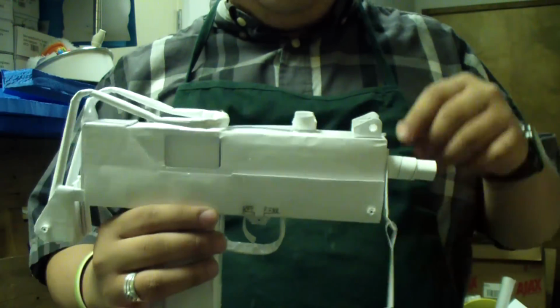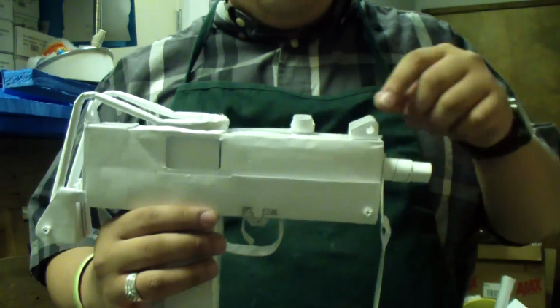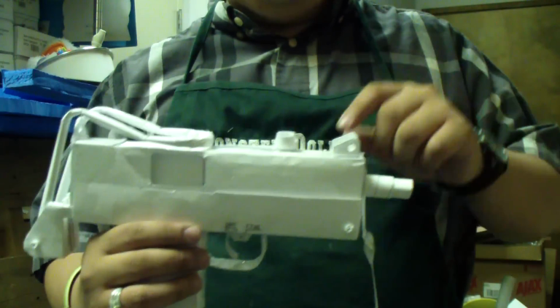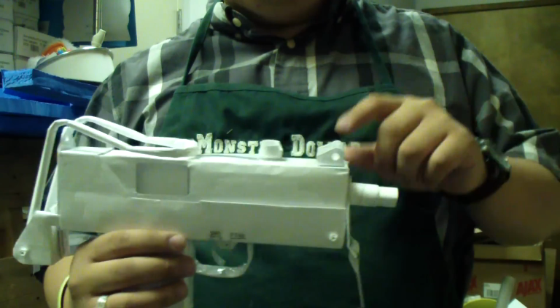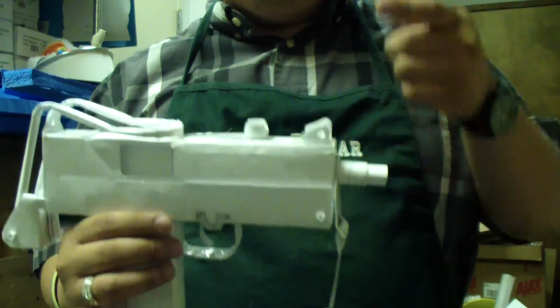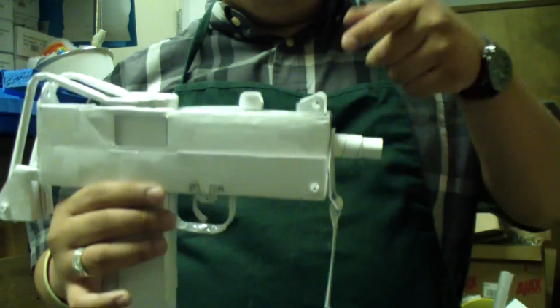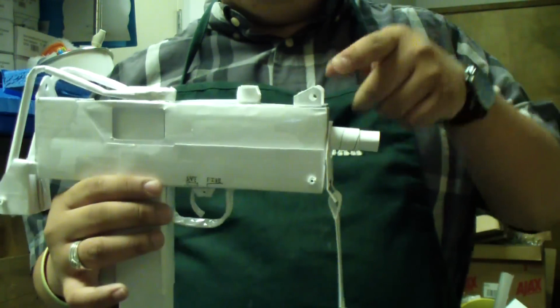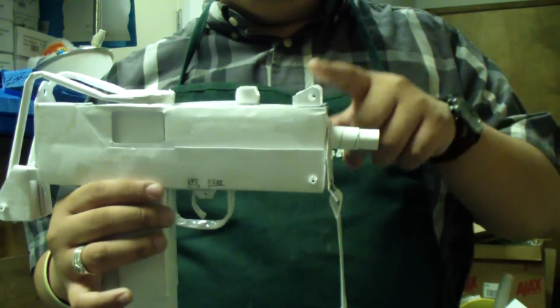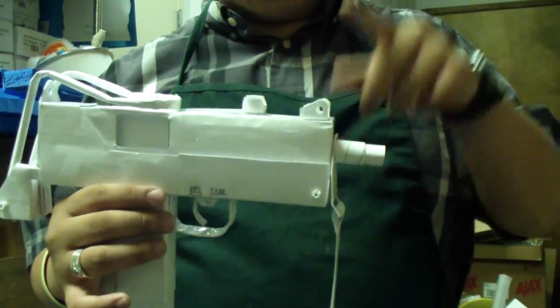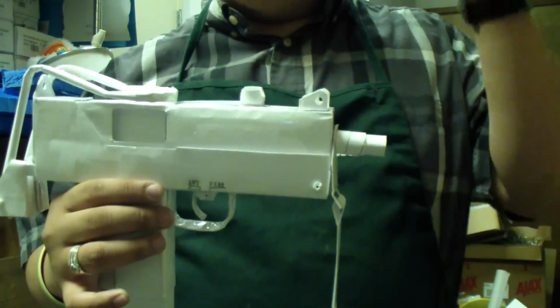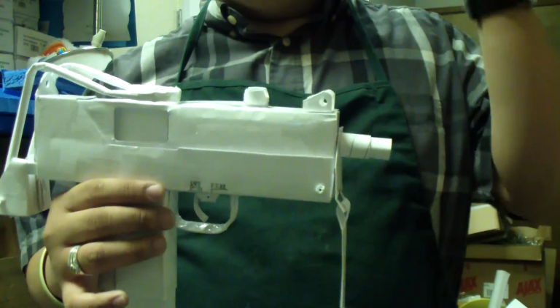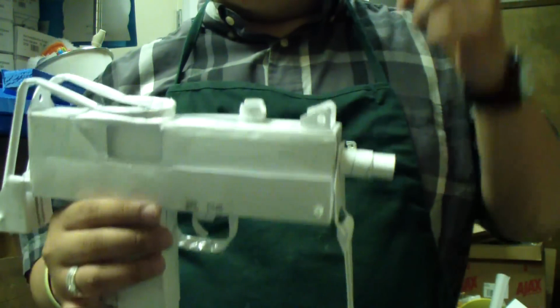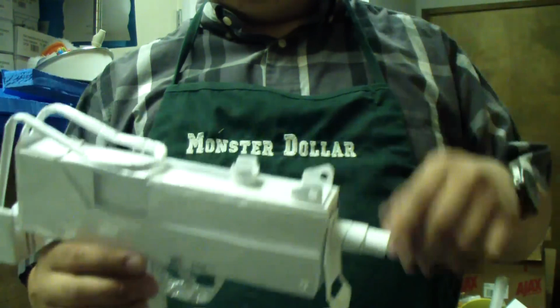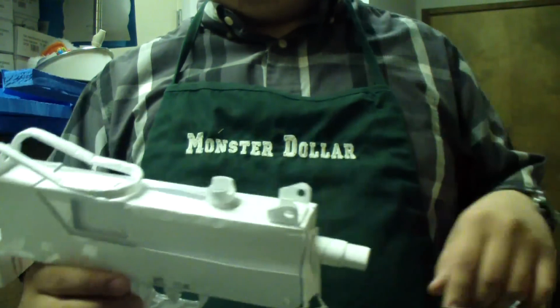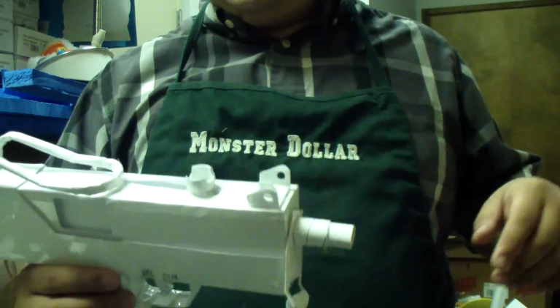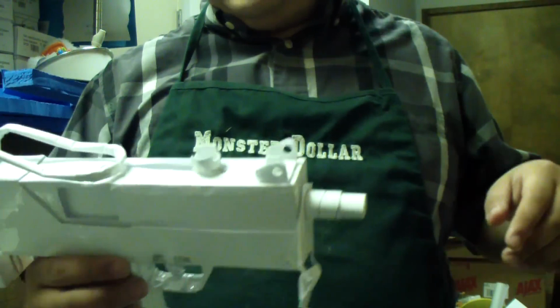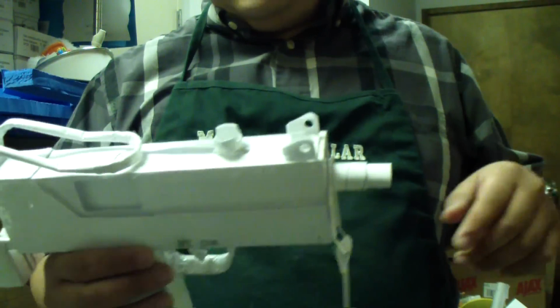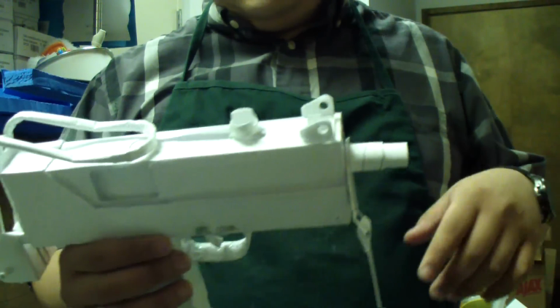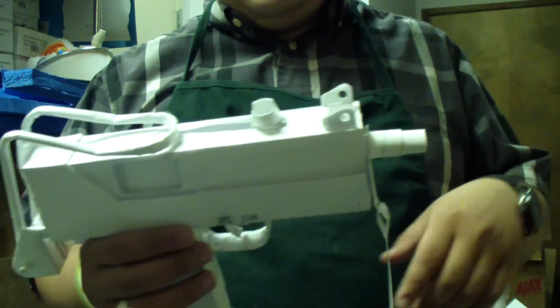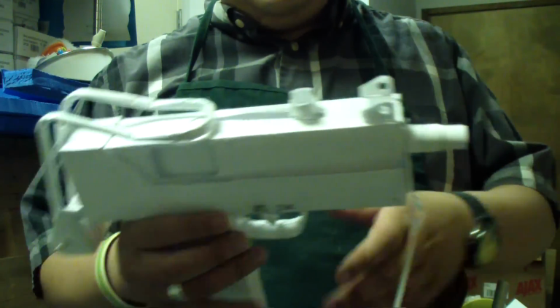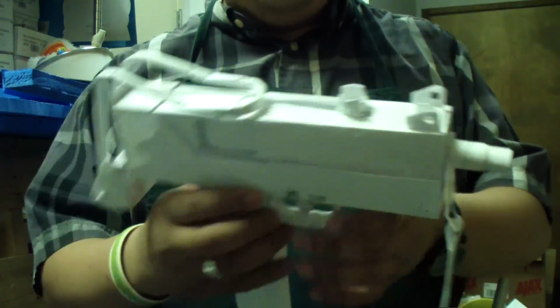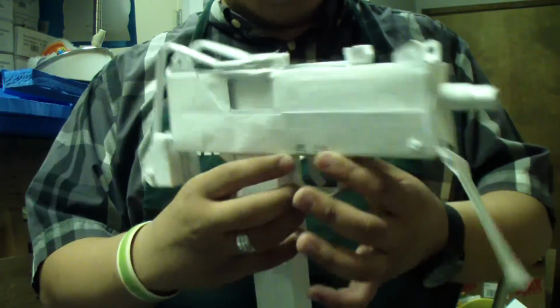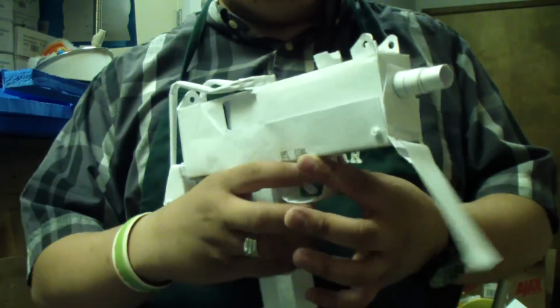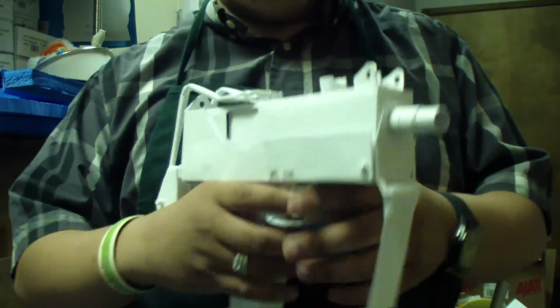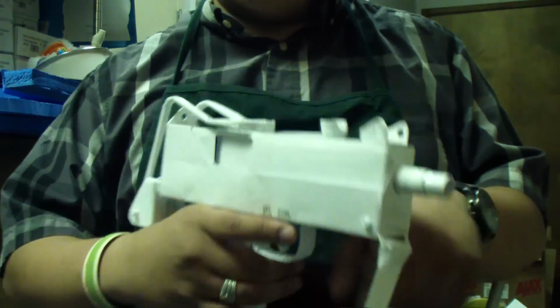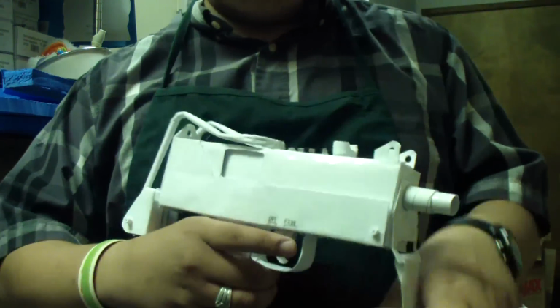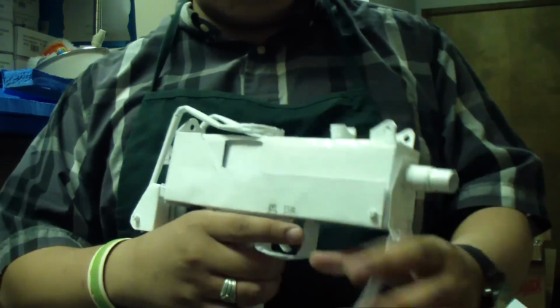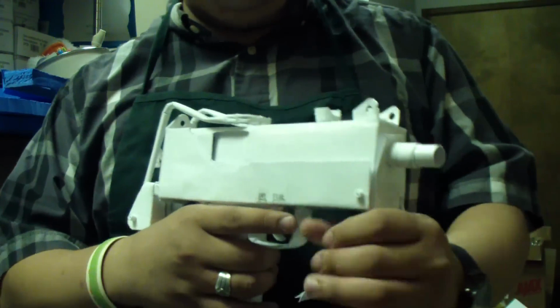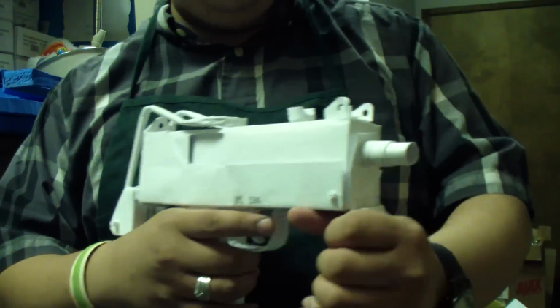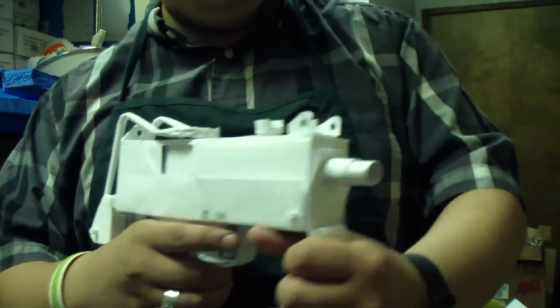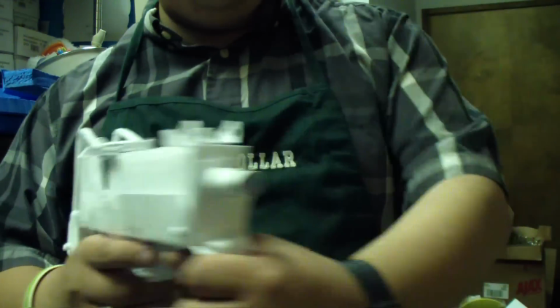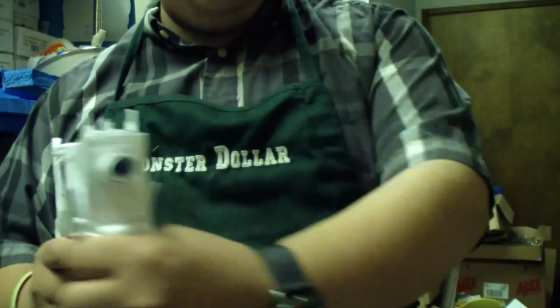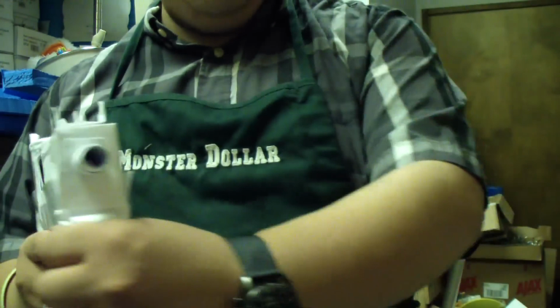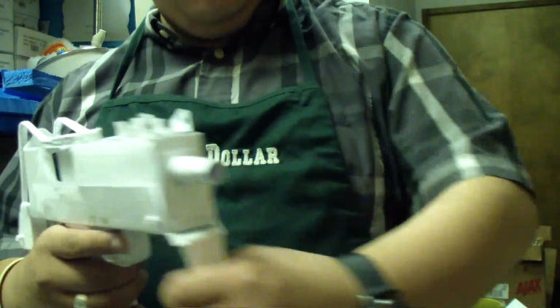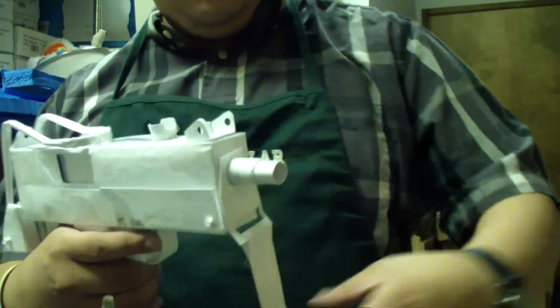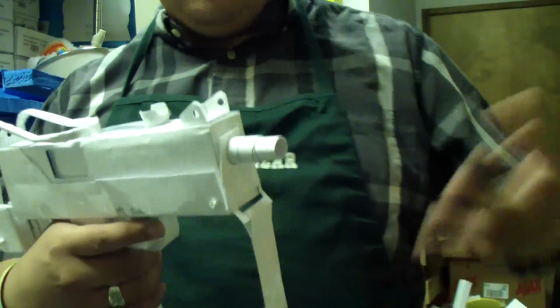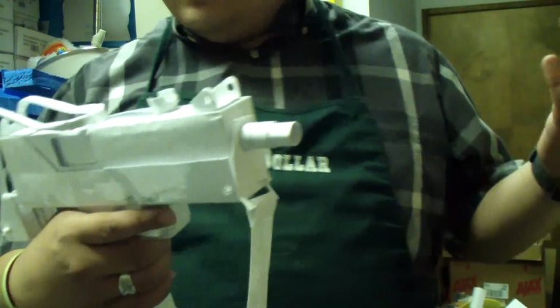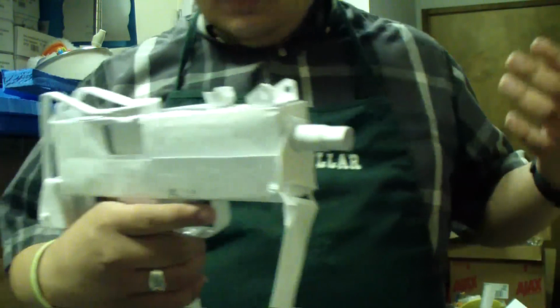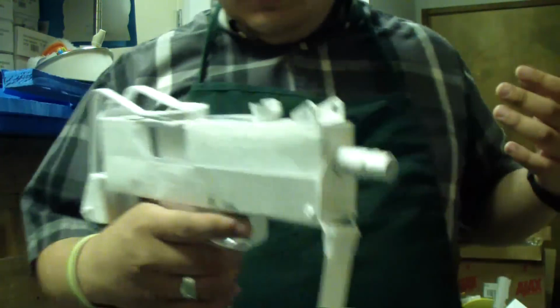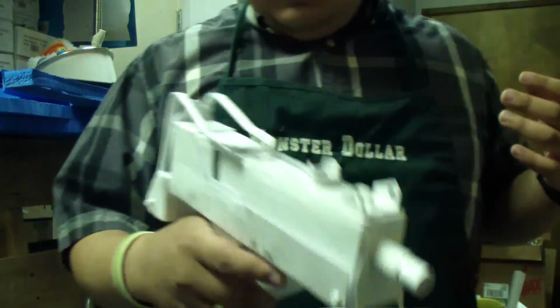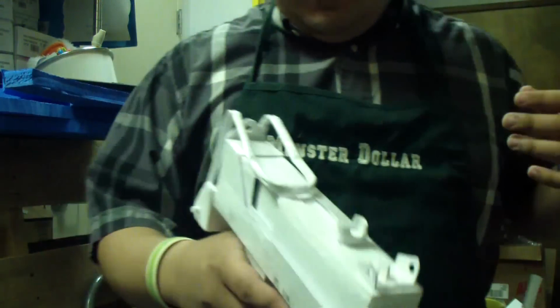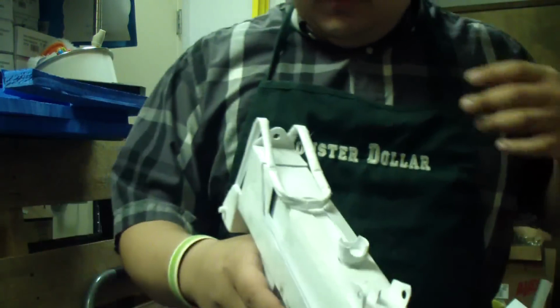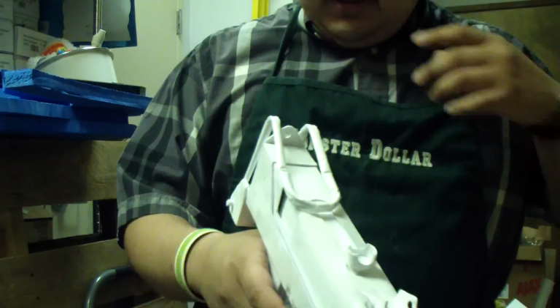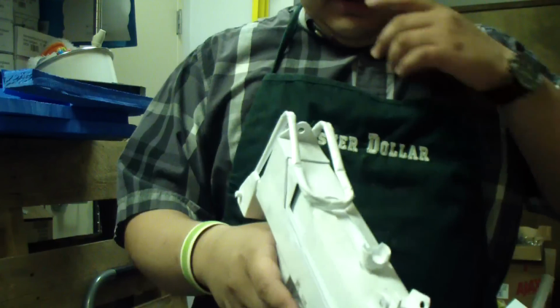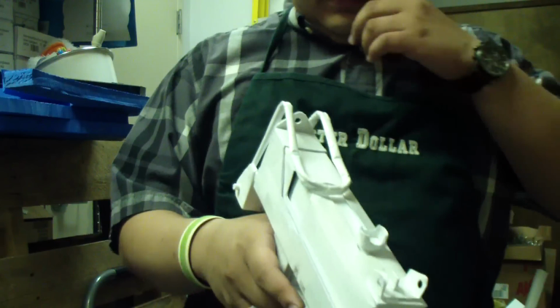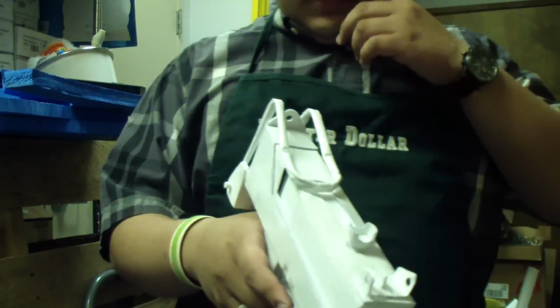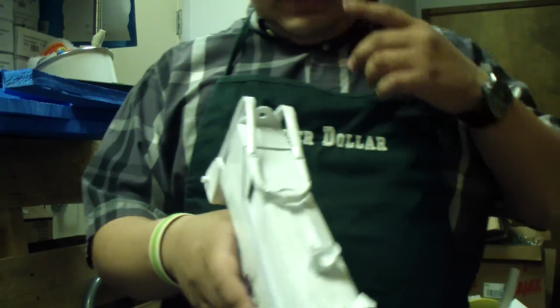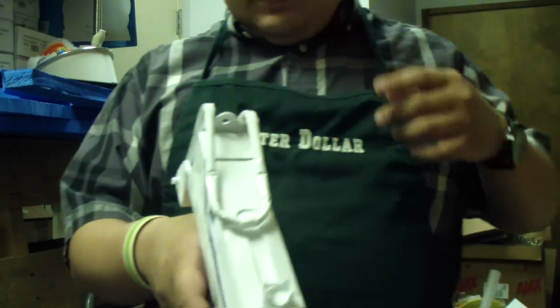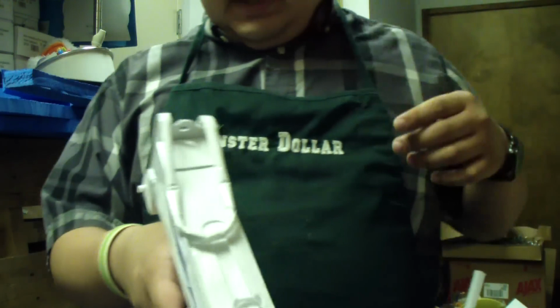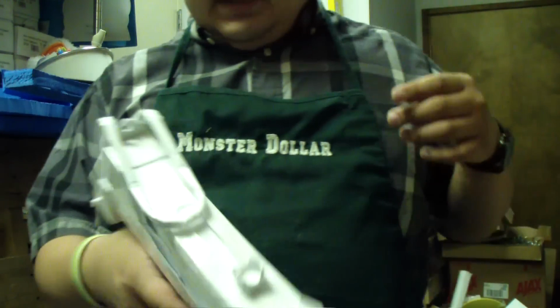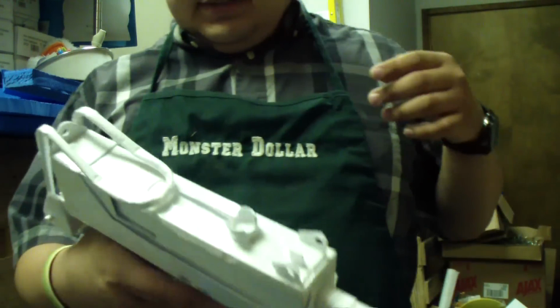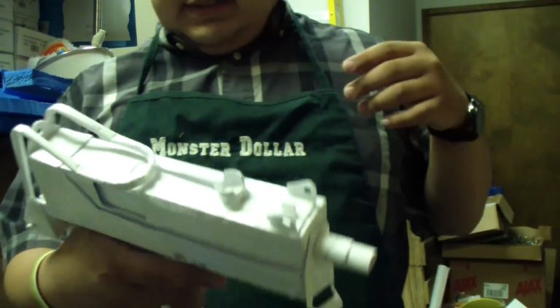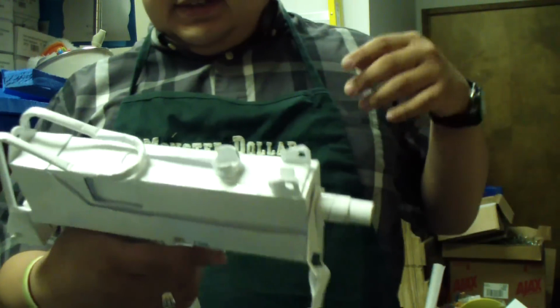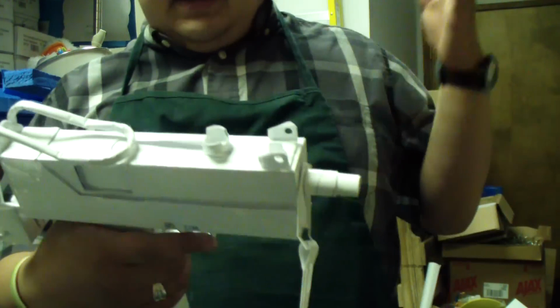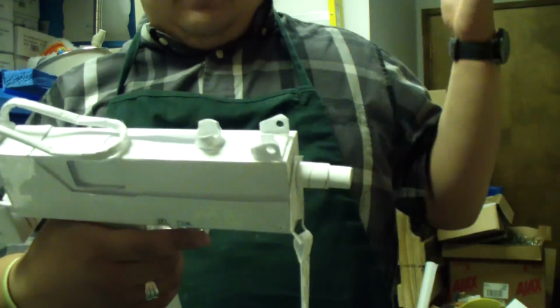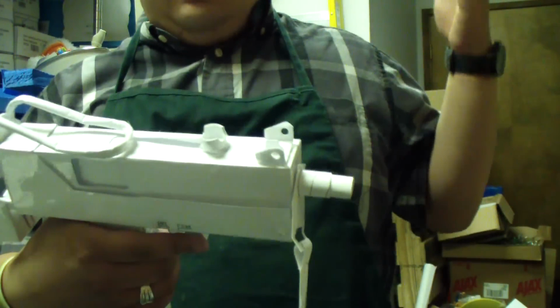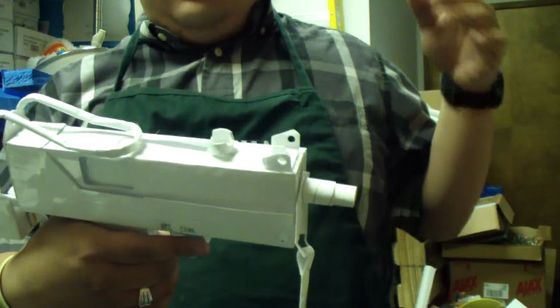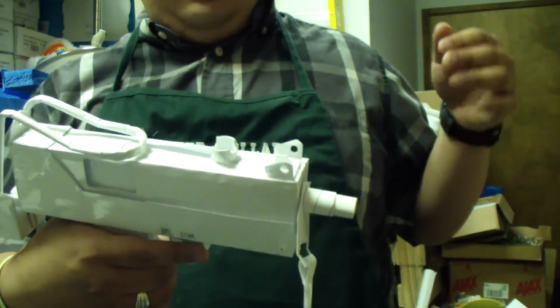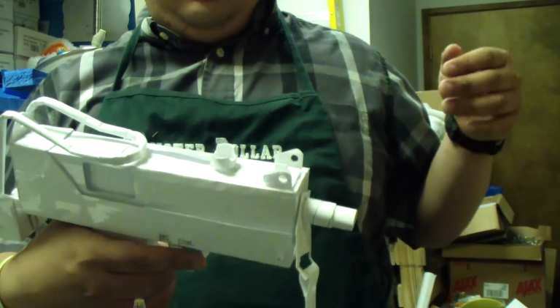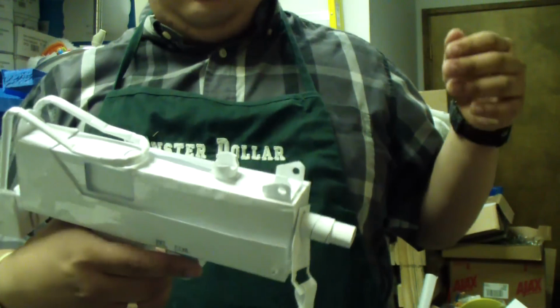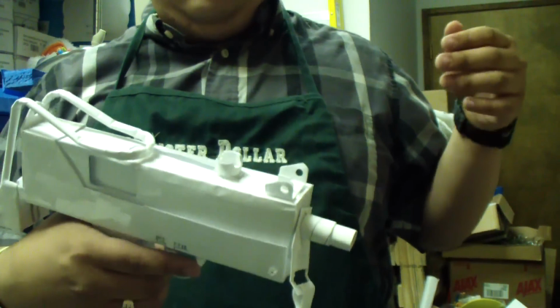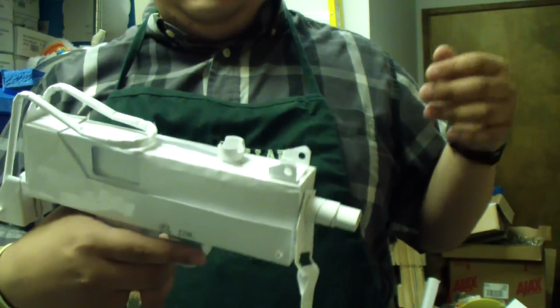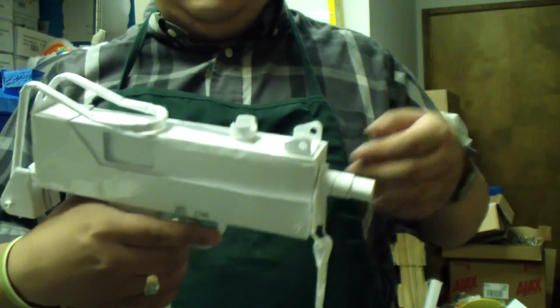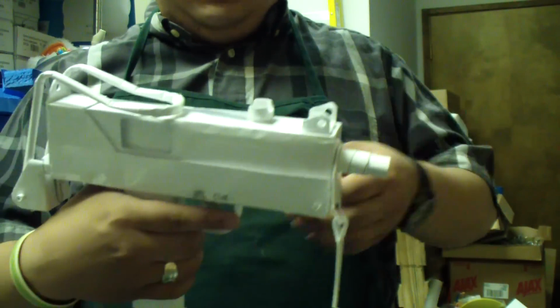I don't know why they're even putting sights on this thing — it's such a small gun you don't even need to aim, it's just spray and spray. But it's good to have sights, as is the case for long distance.